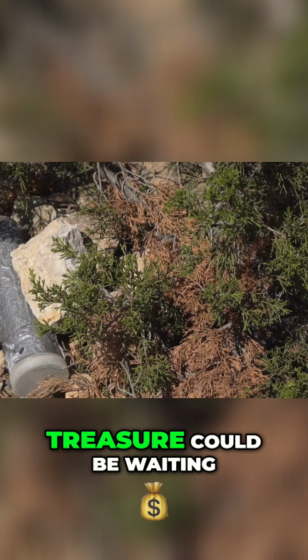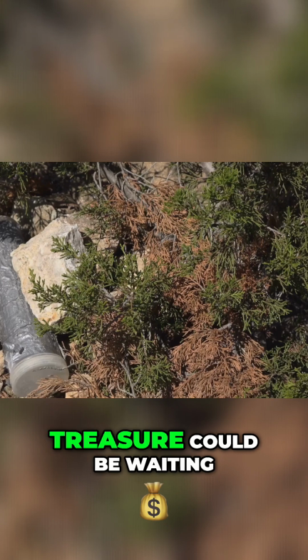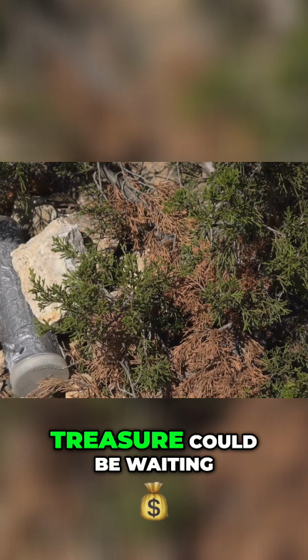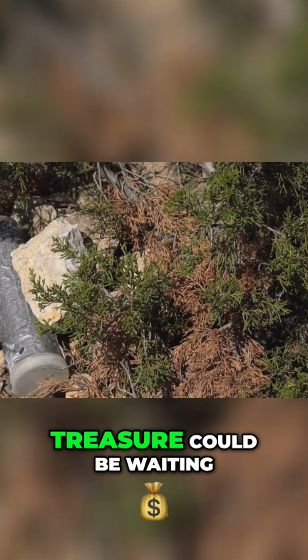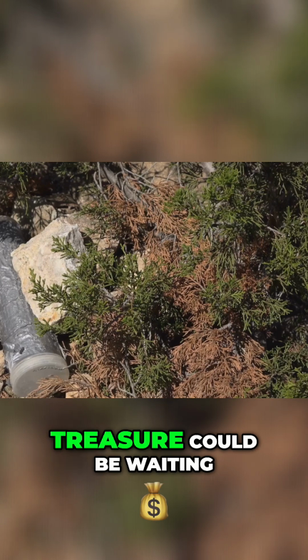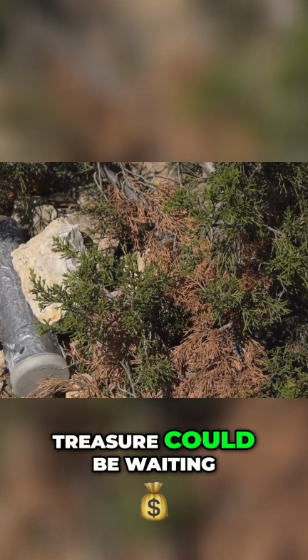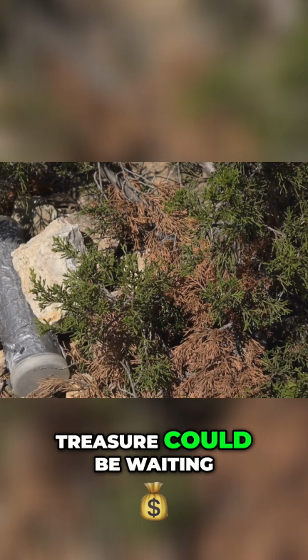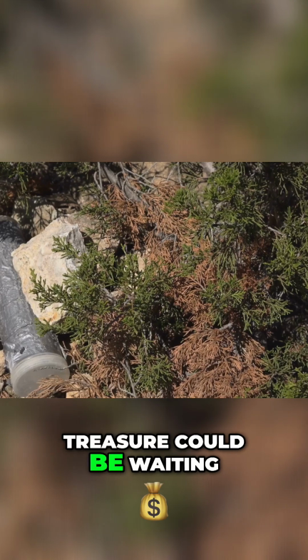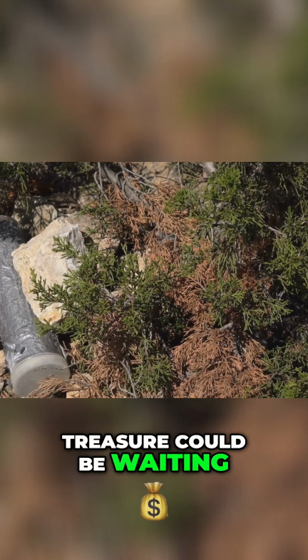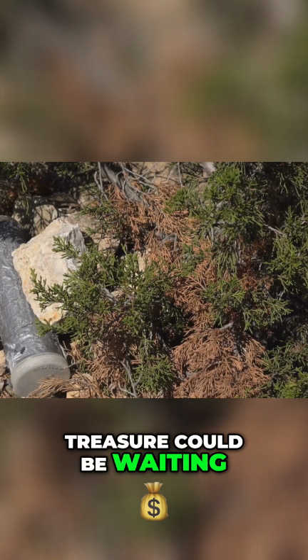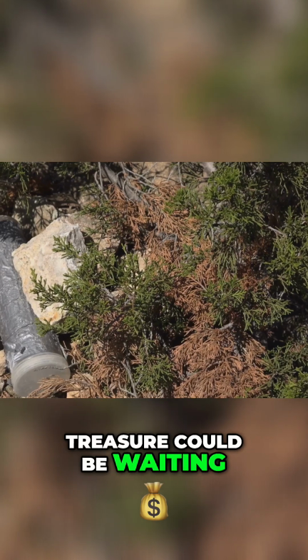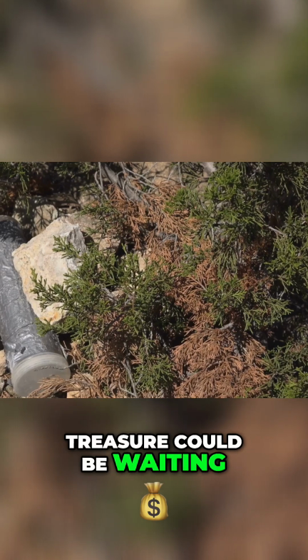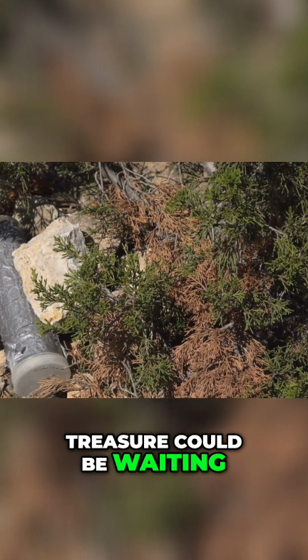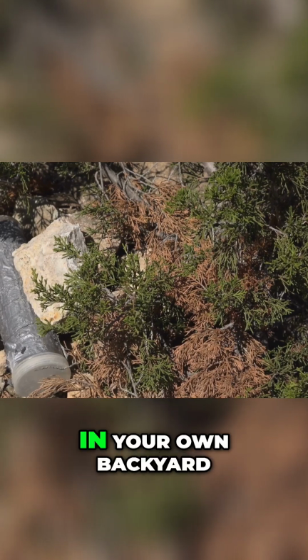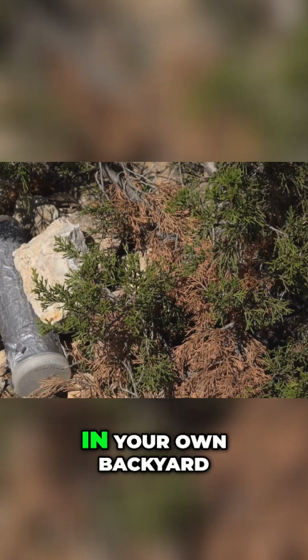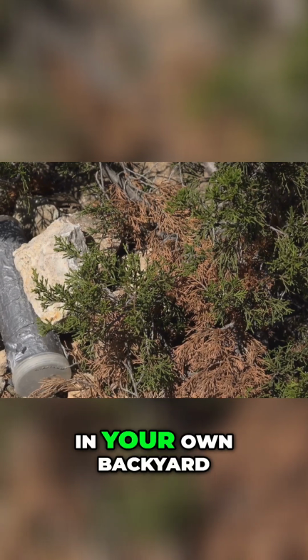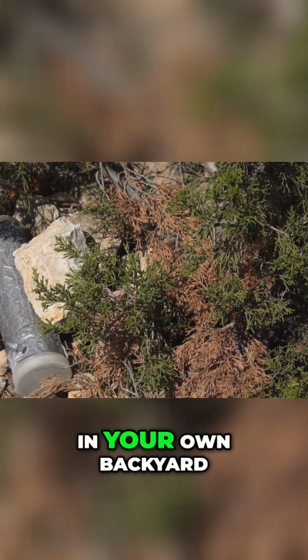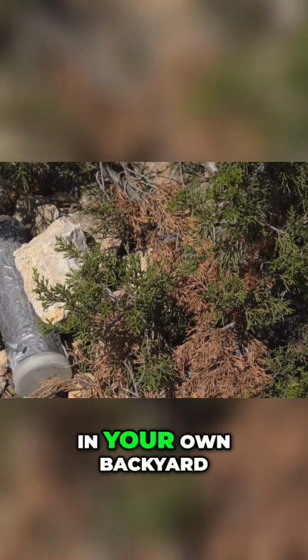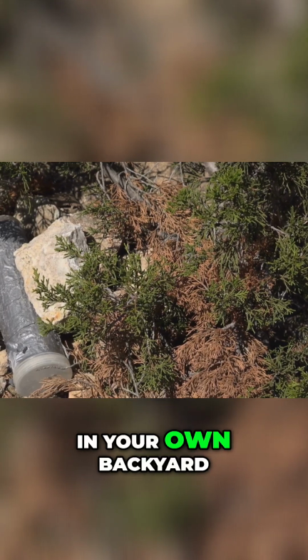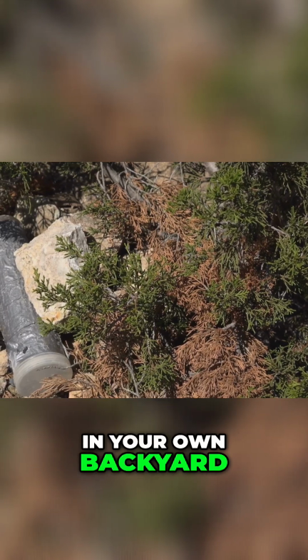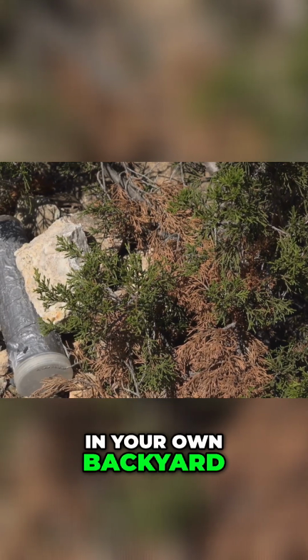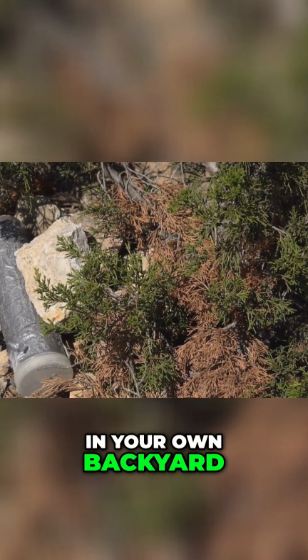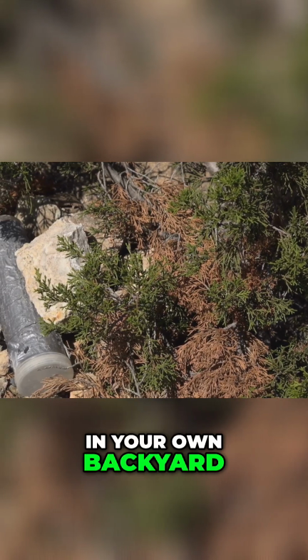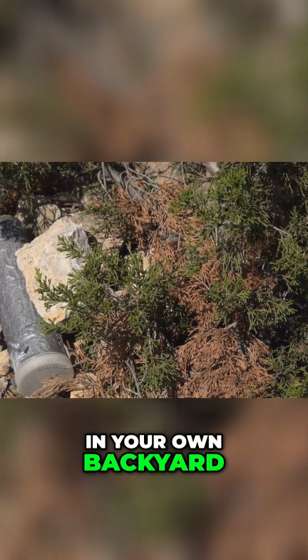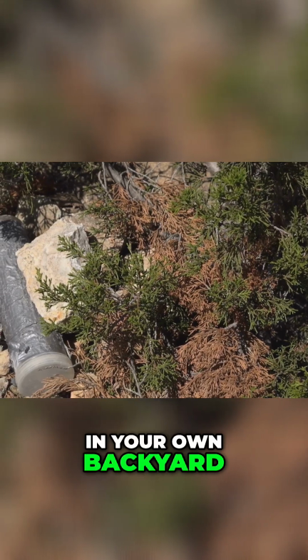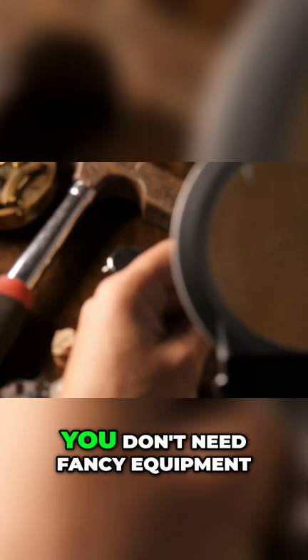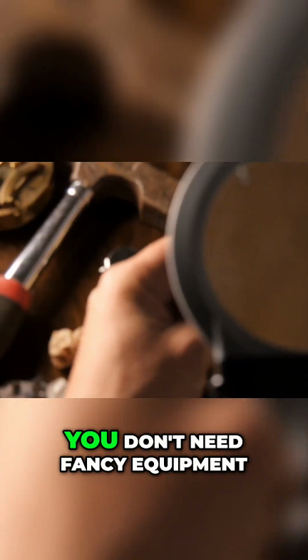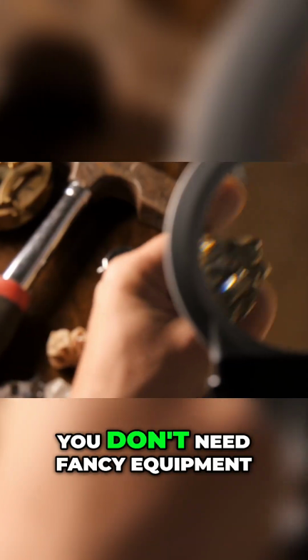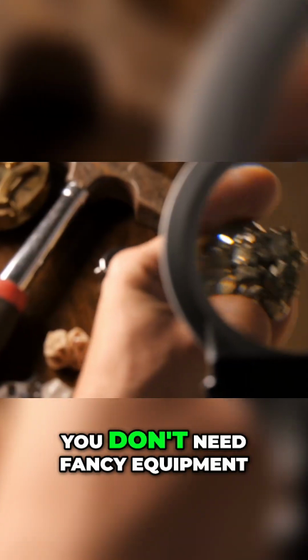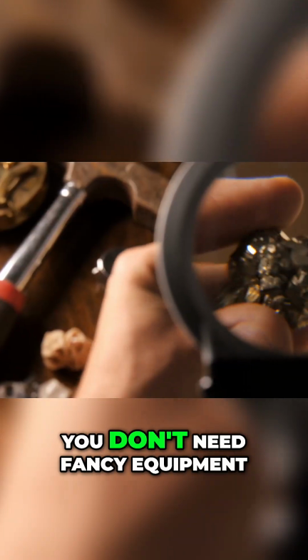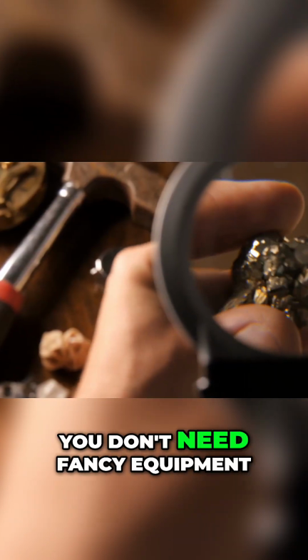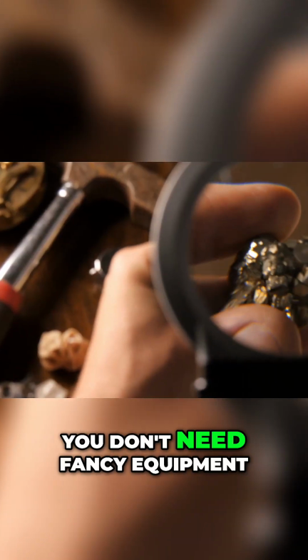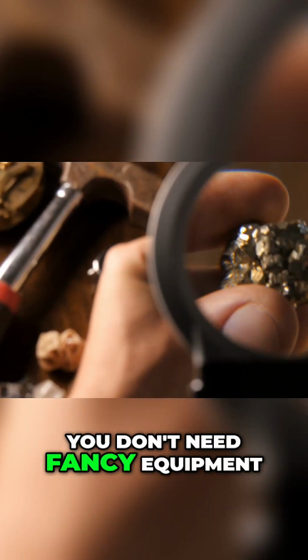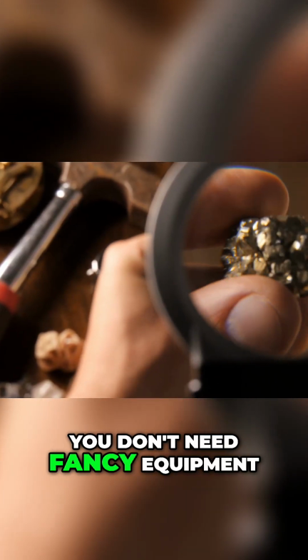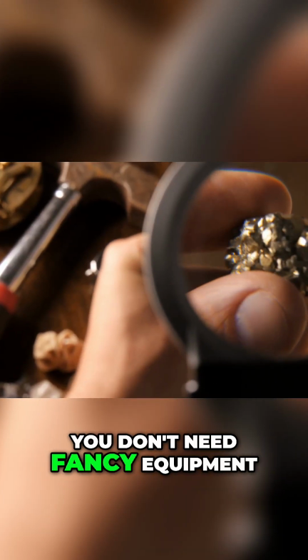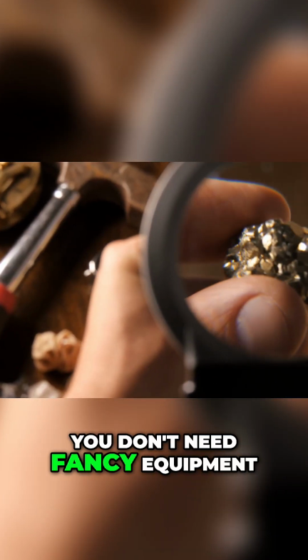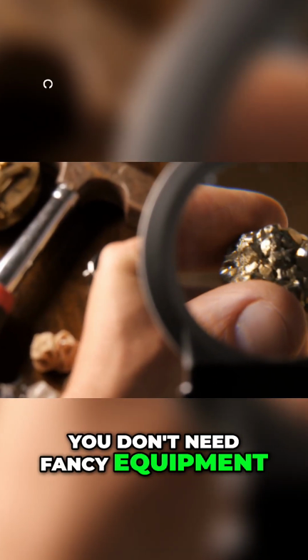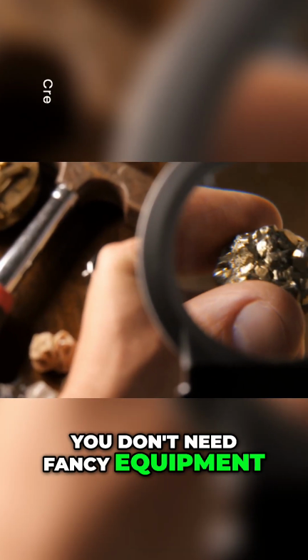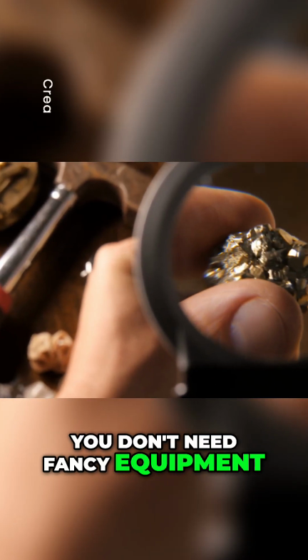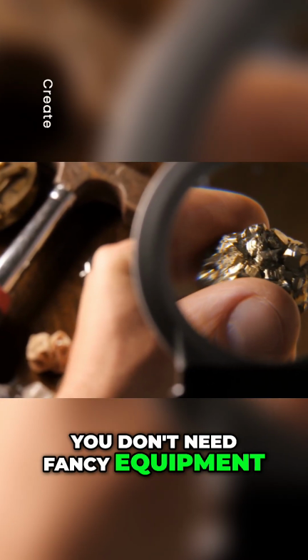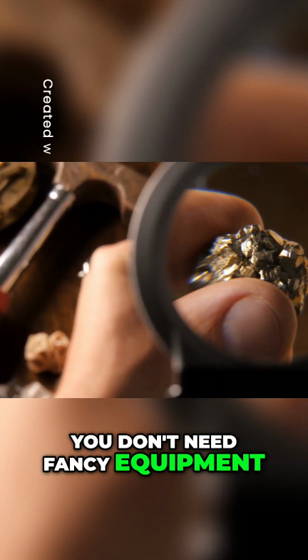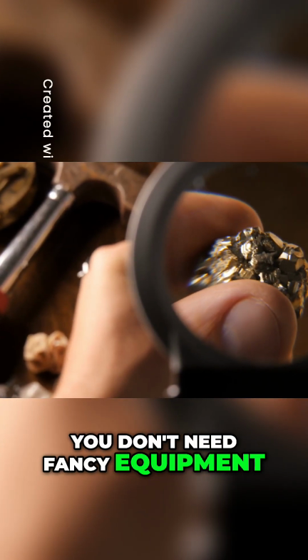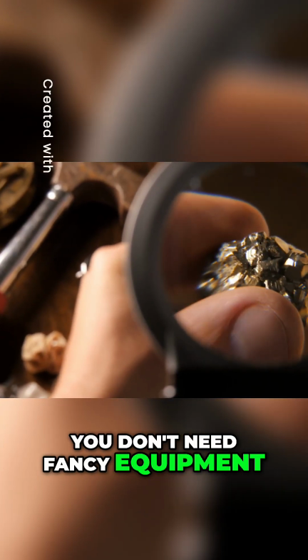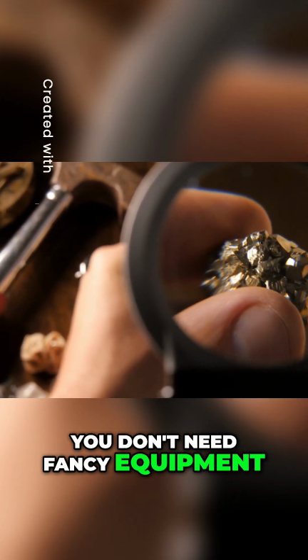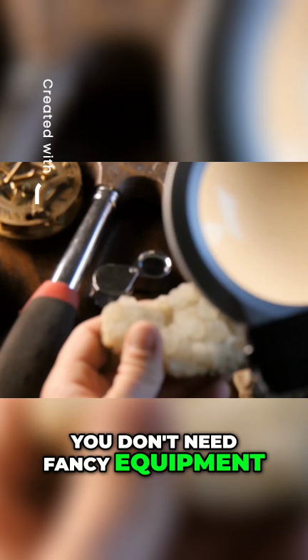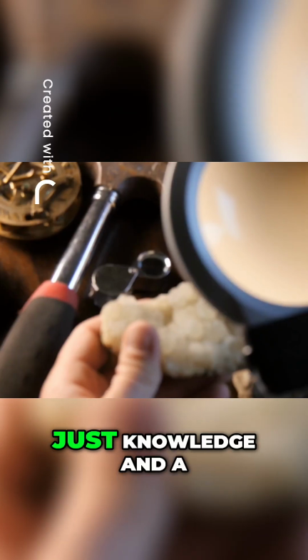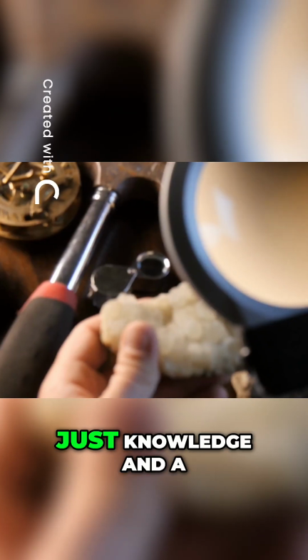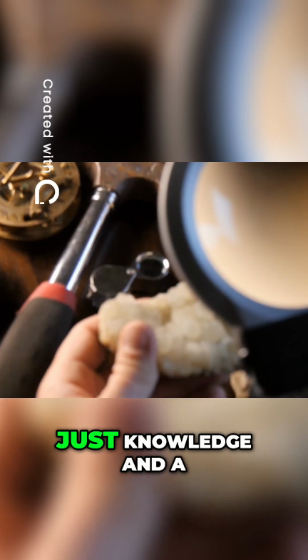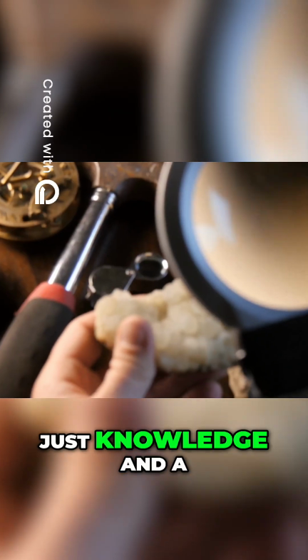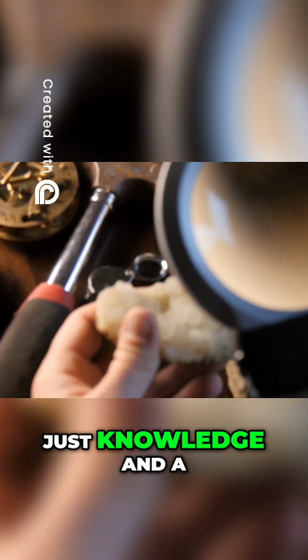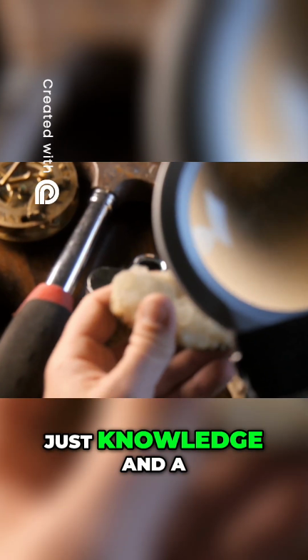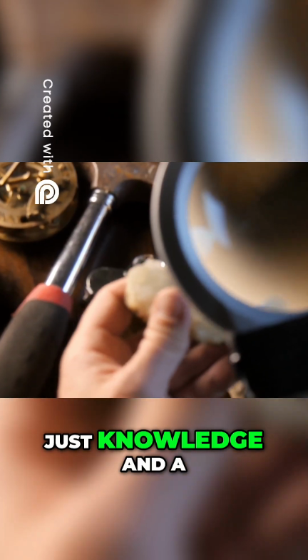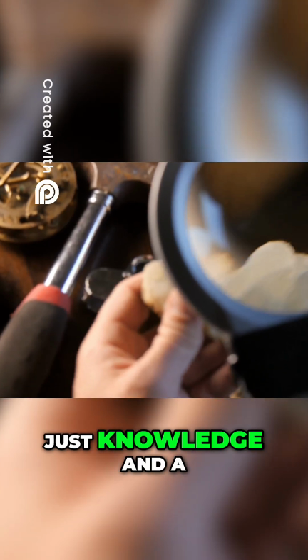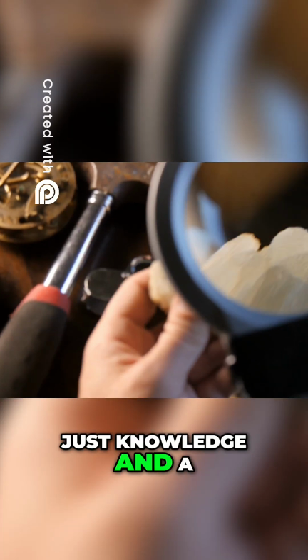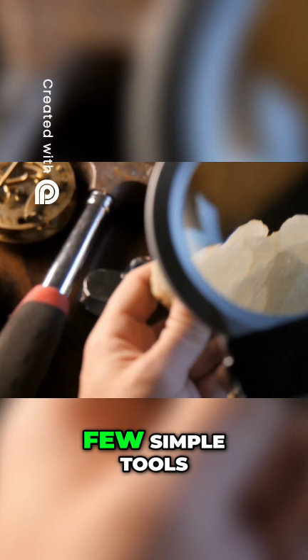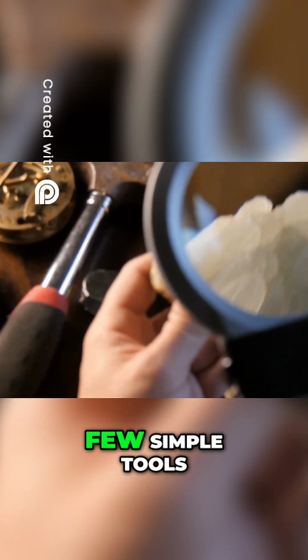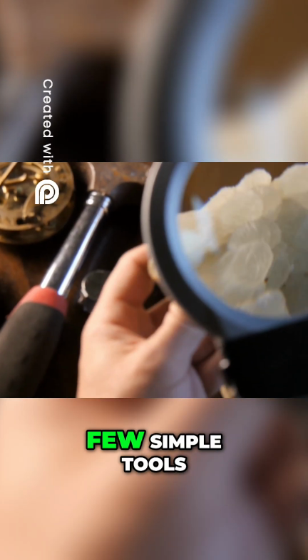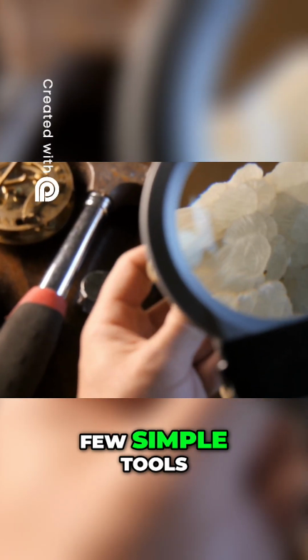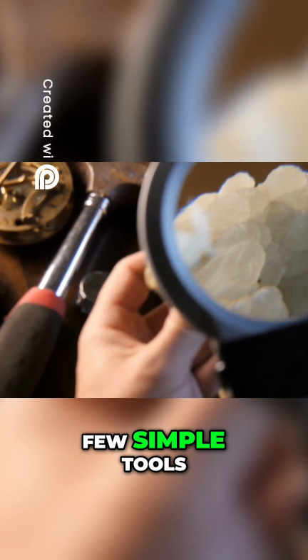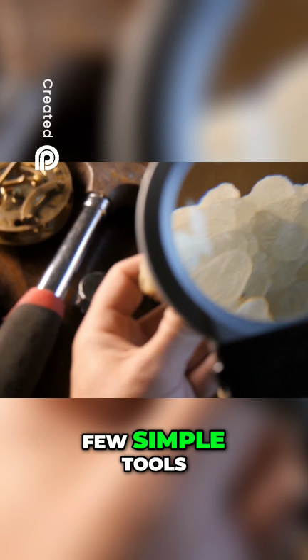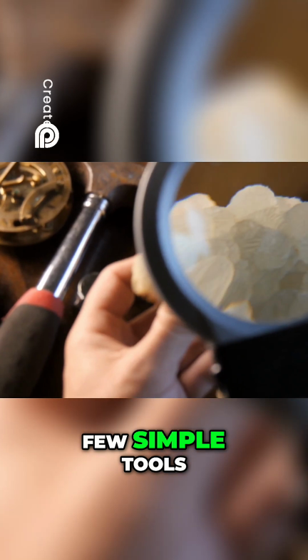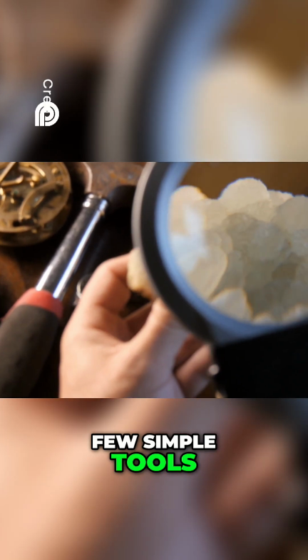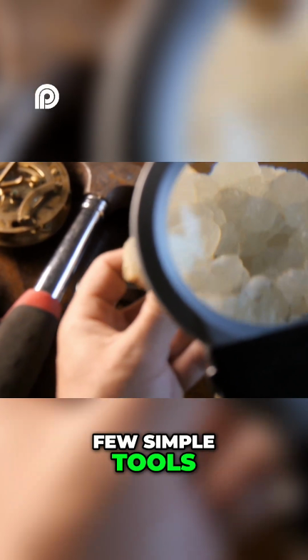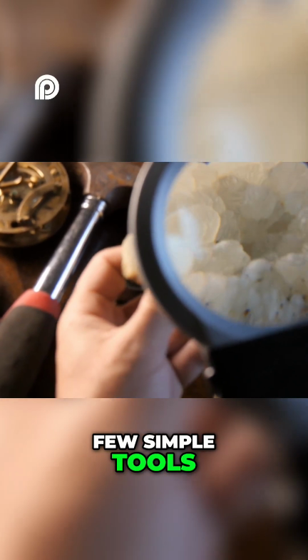Treasure could be waiting in your own backyard. You don't need fancy equipment, just knowledge and a few simple tools.